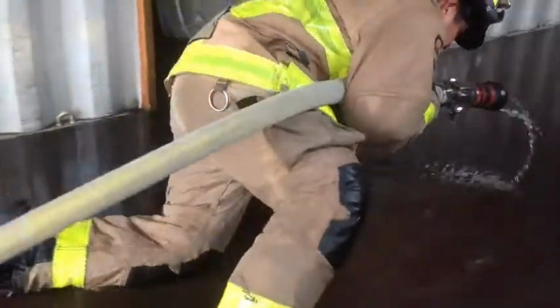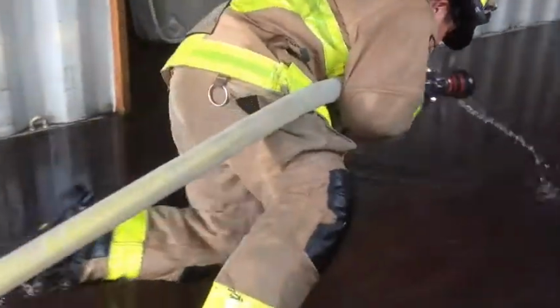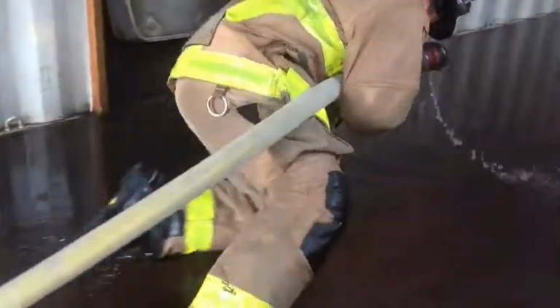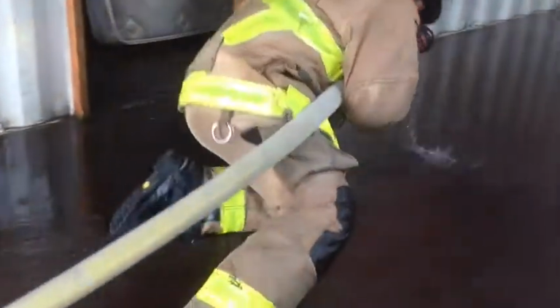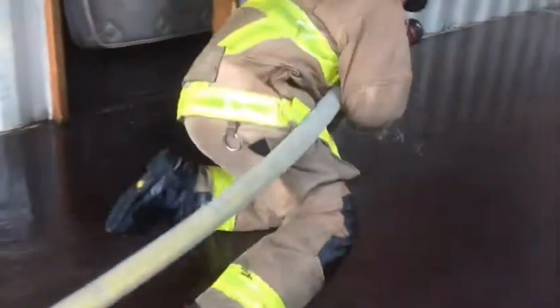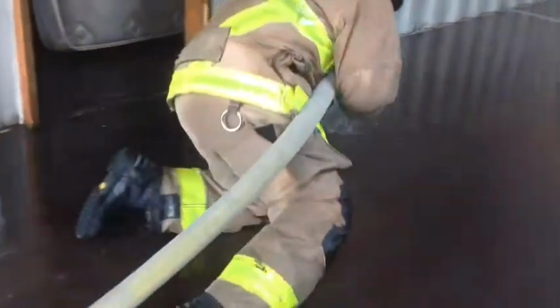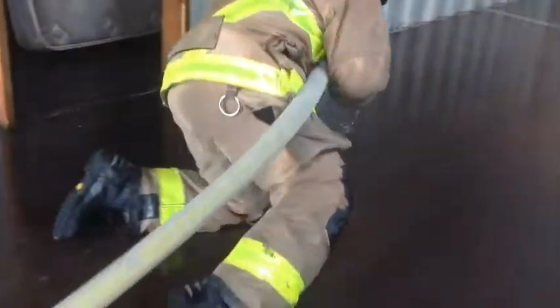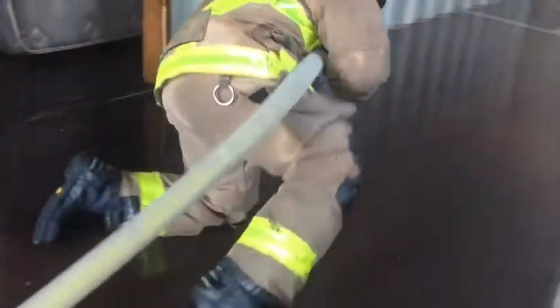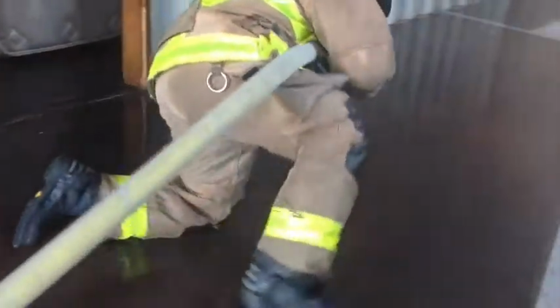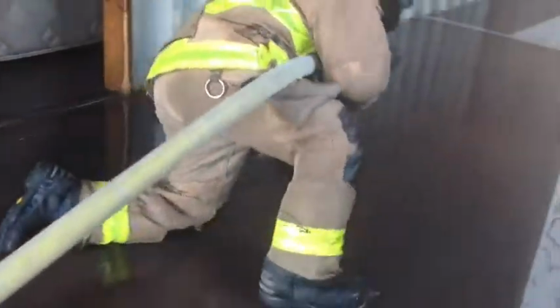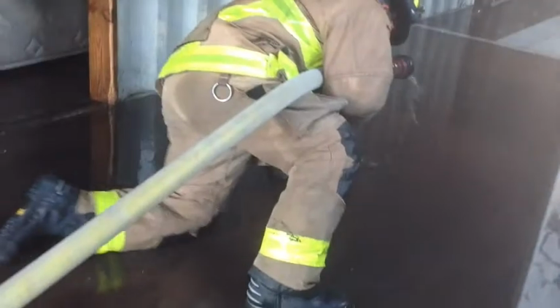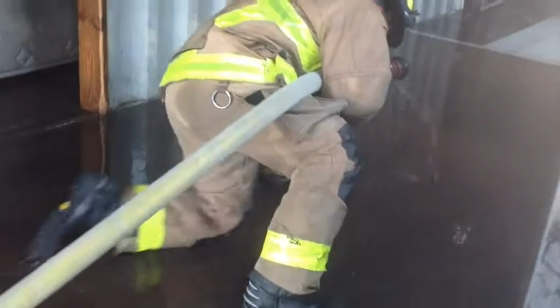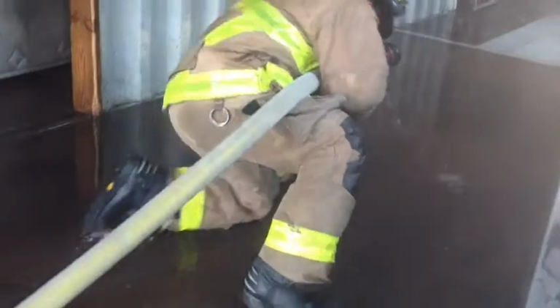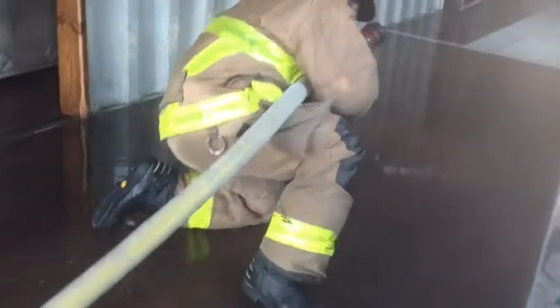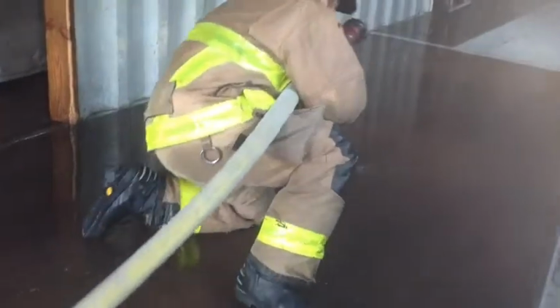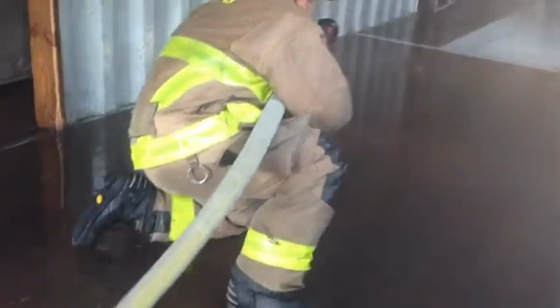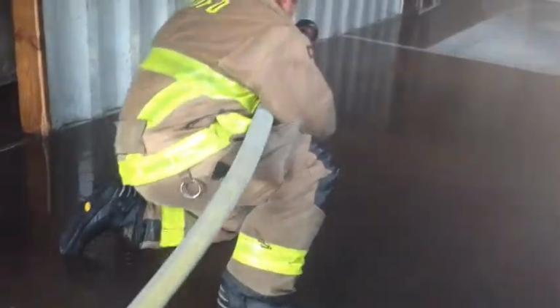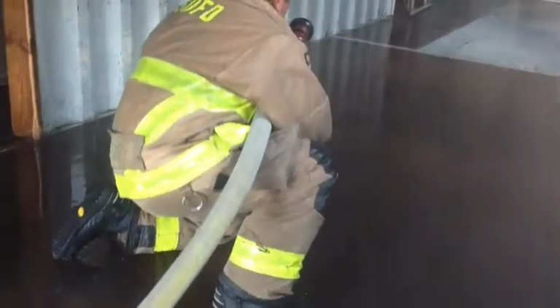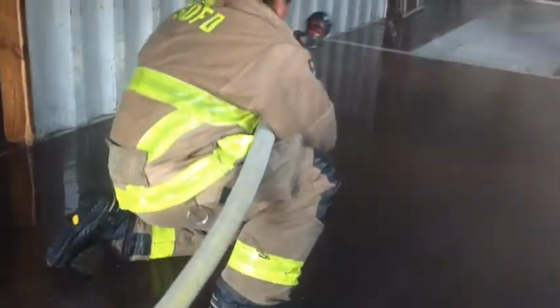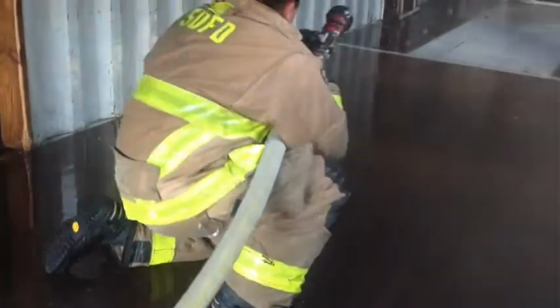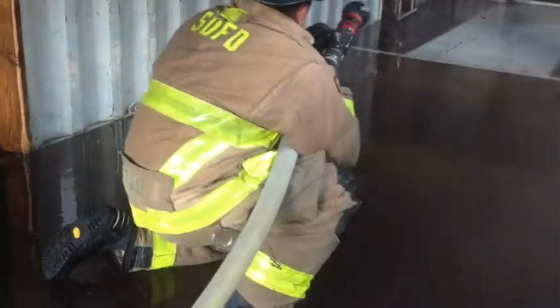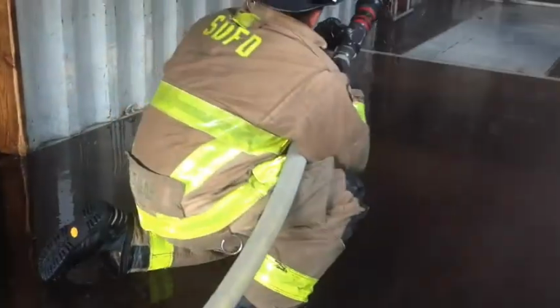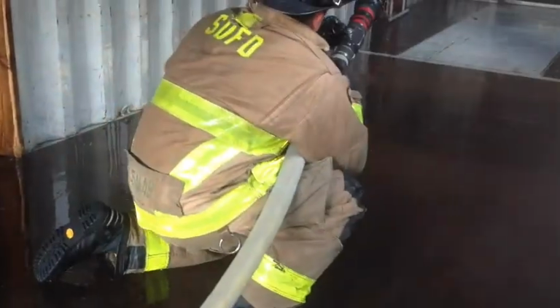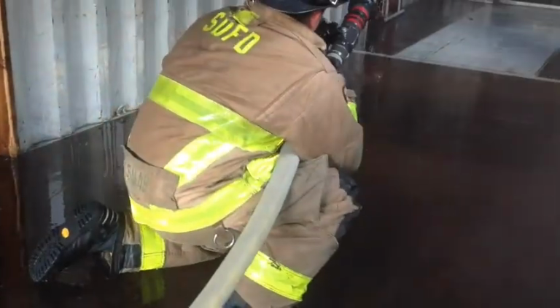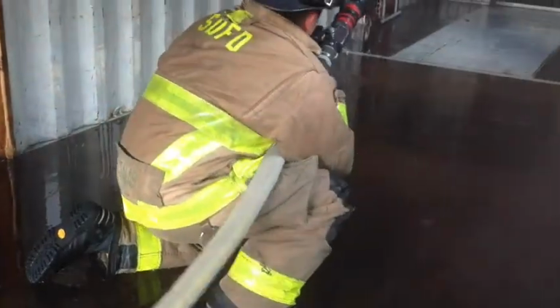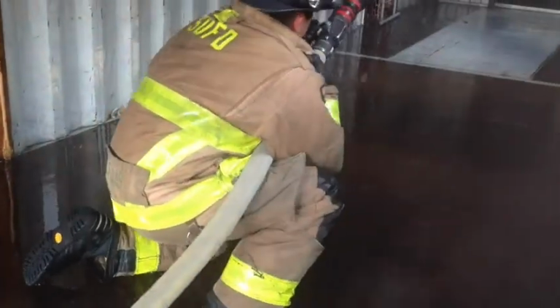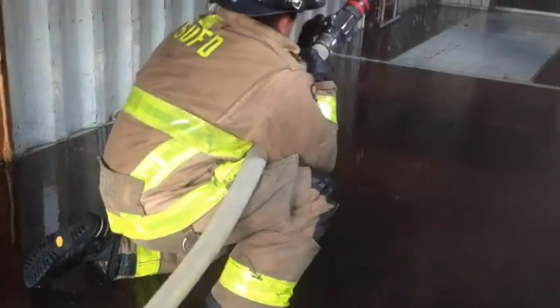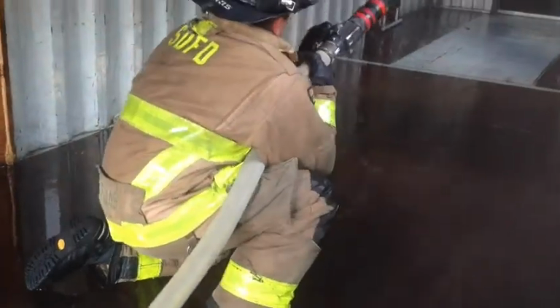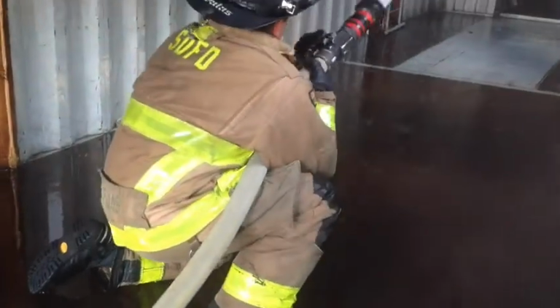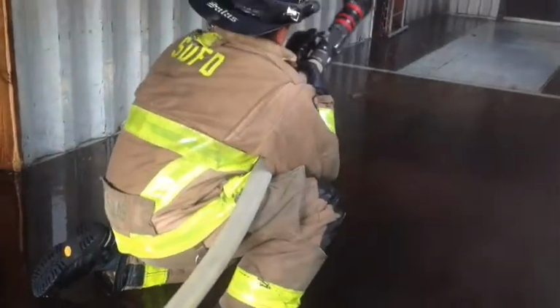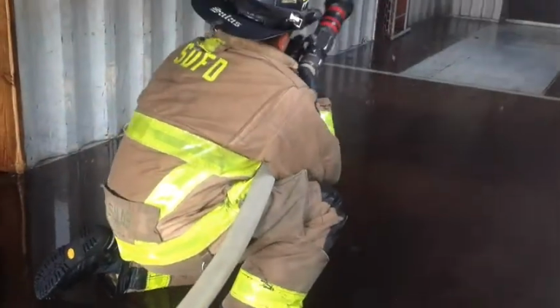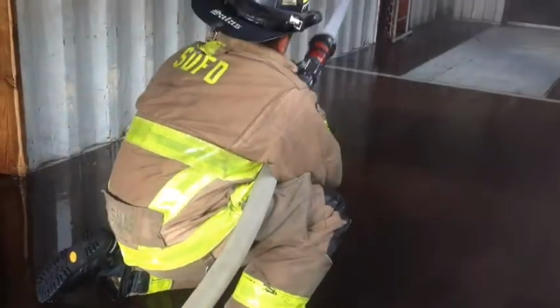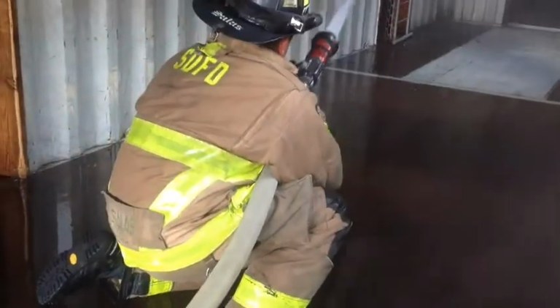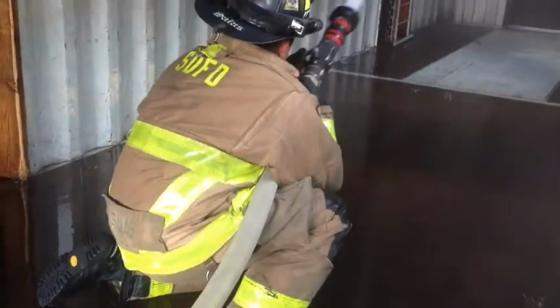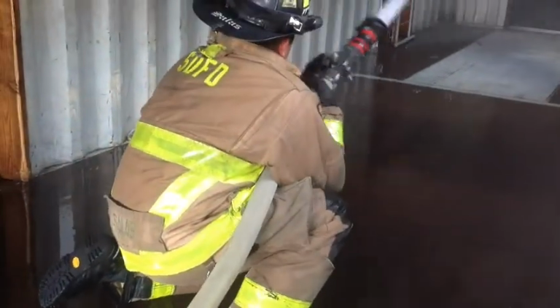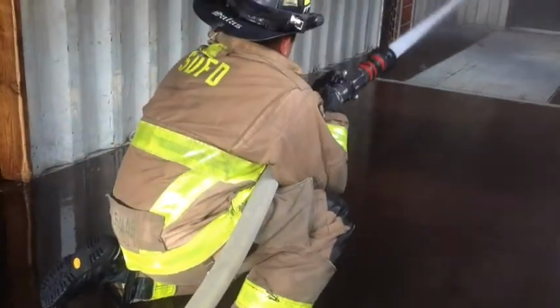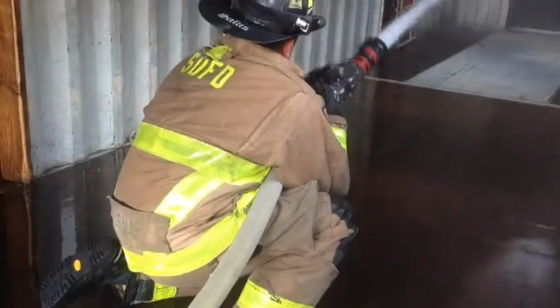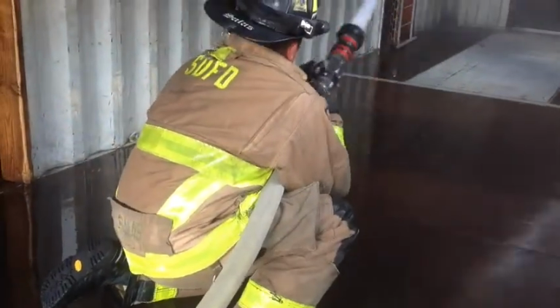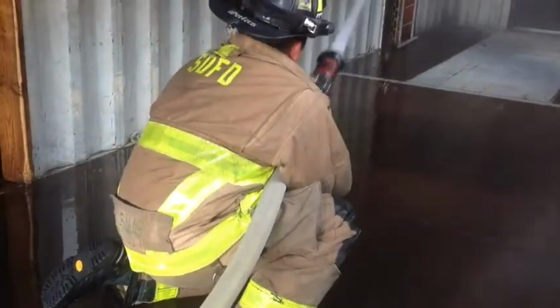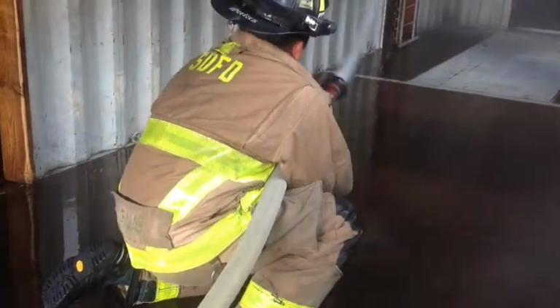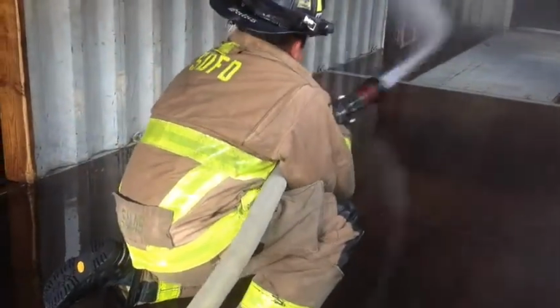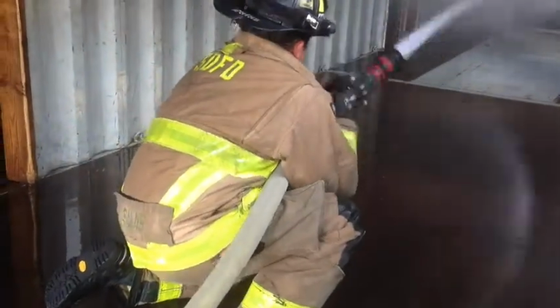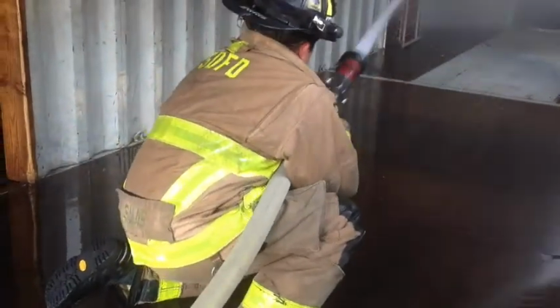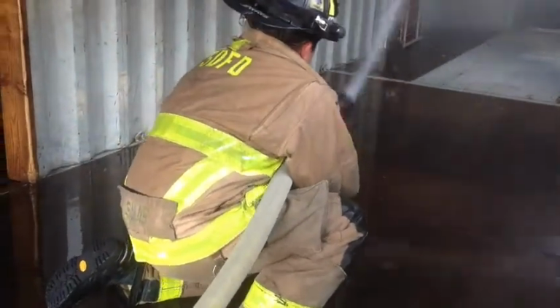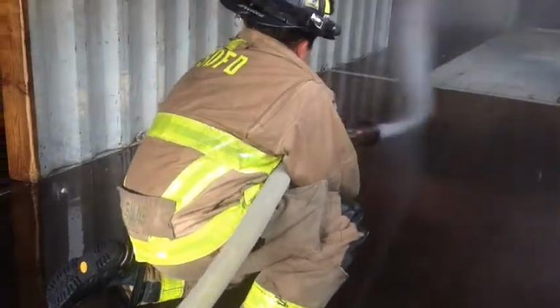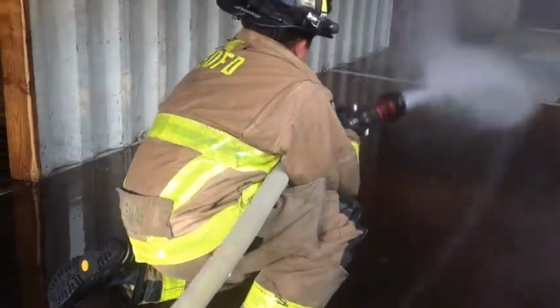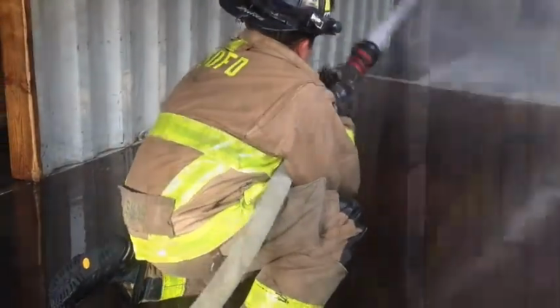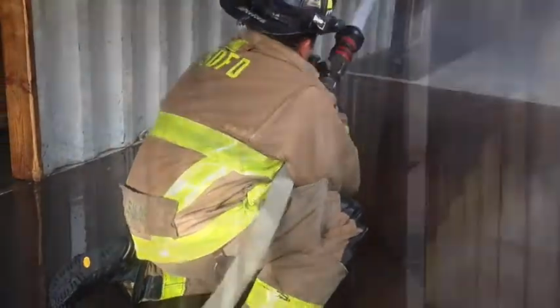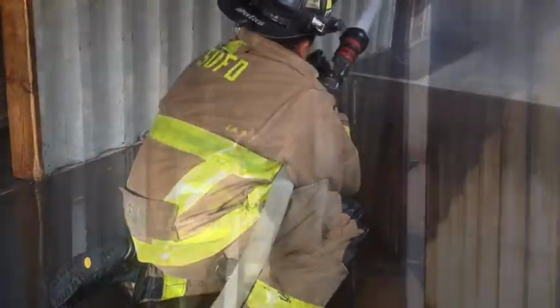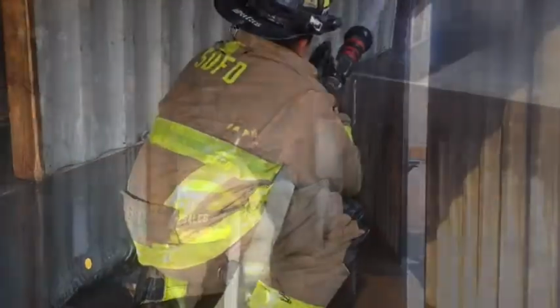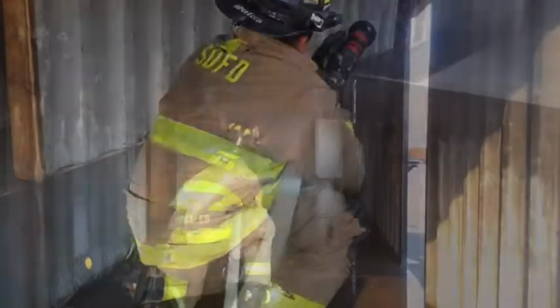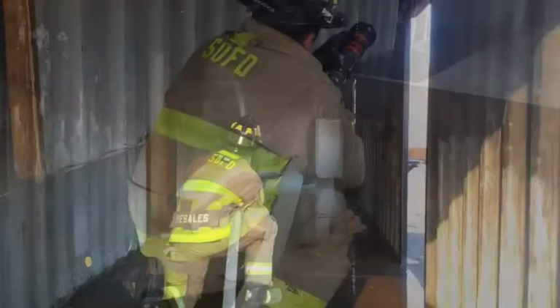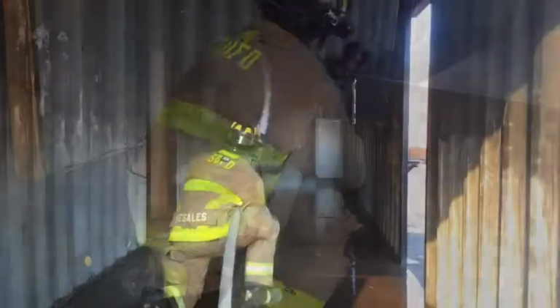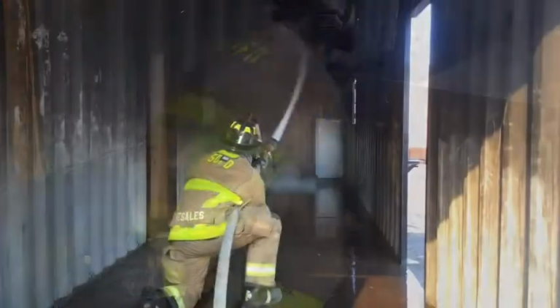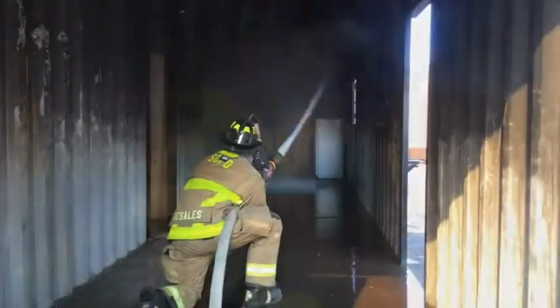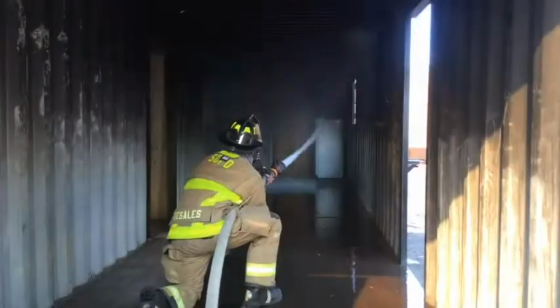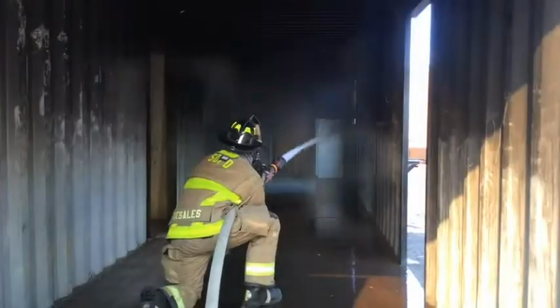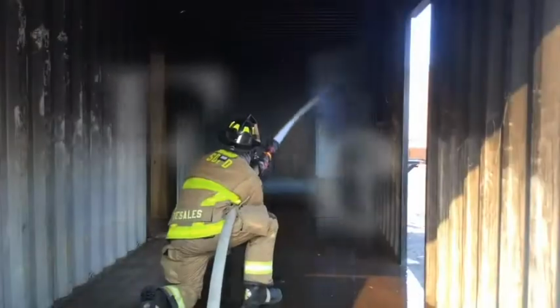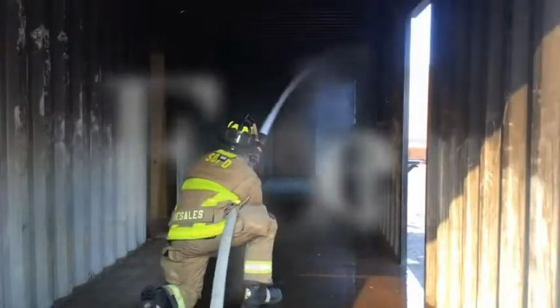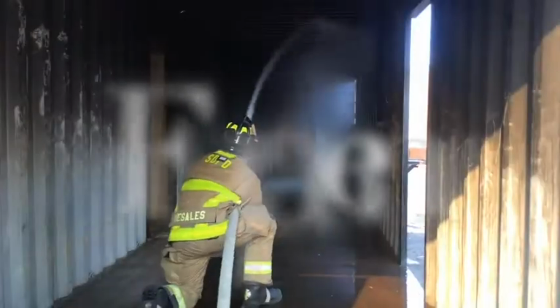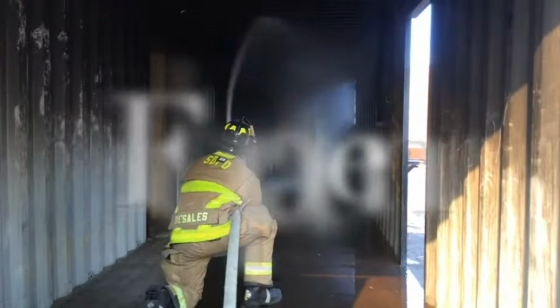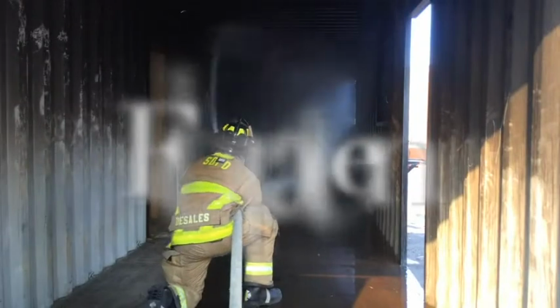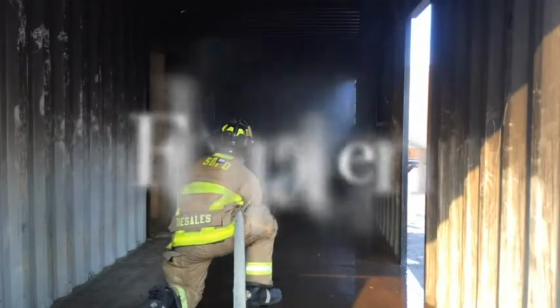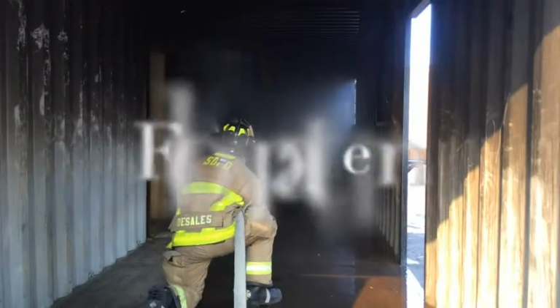As he begins to advance, he uses the Camela crawl technique. This is done by simply wrapping the line around your body as you crawl deeper into the structure.